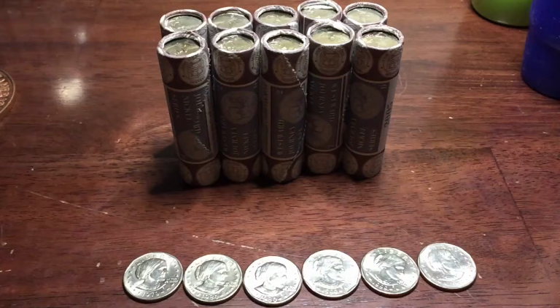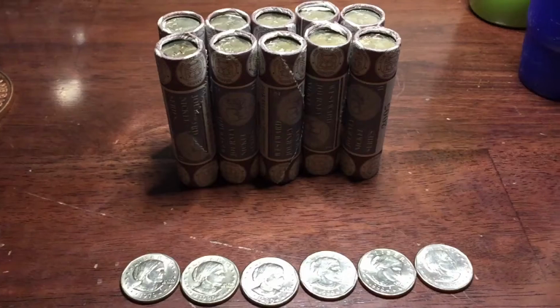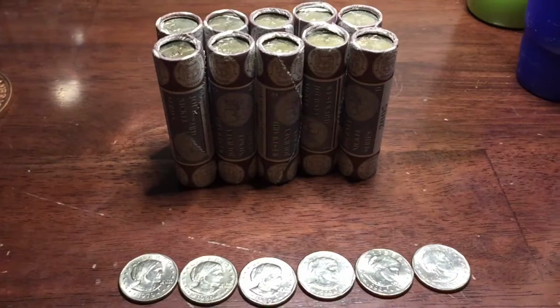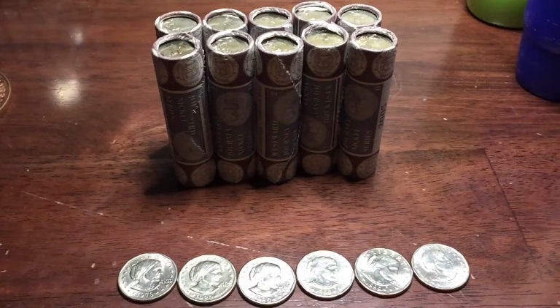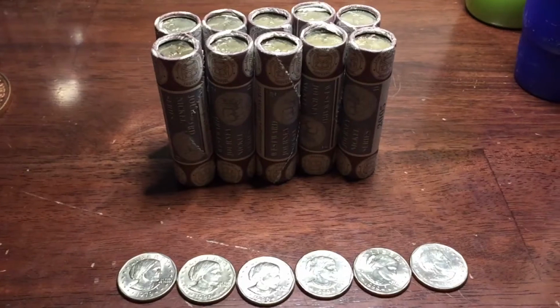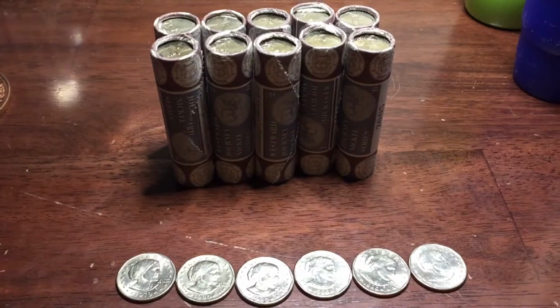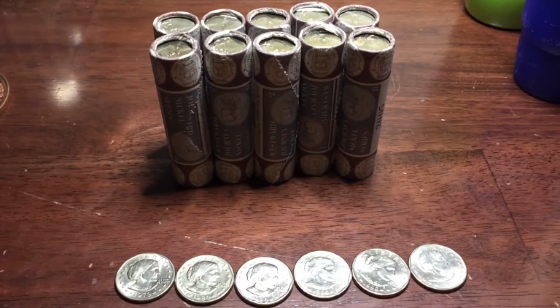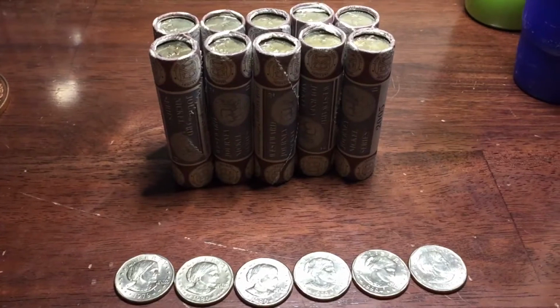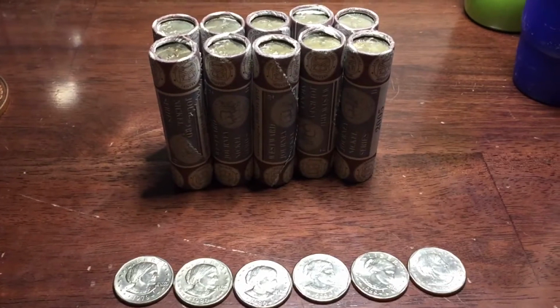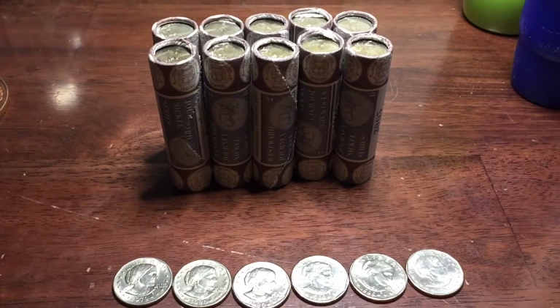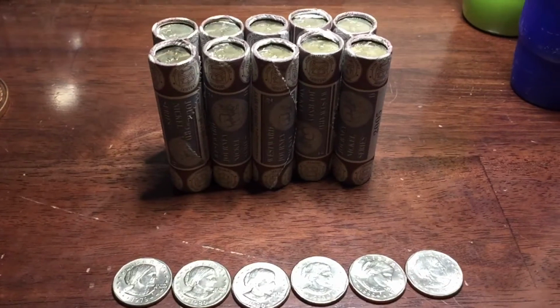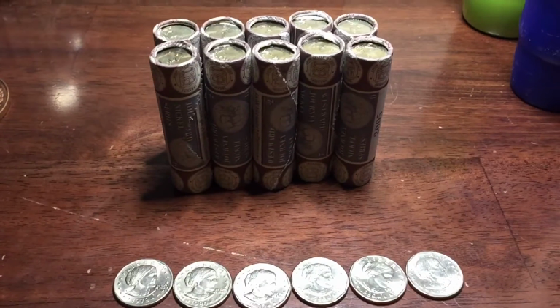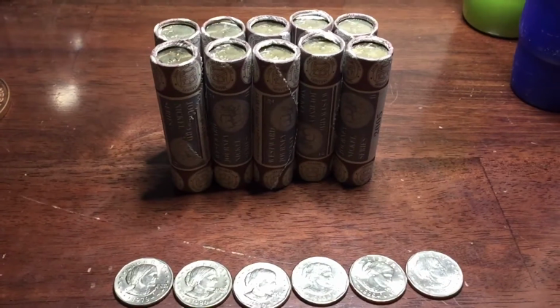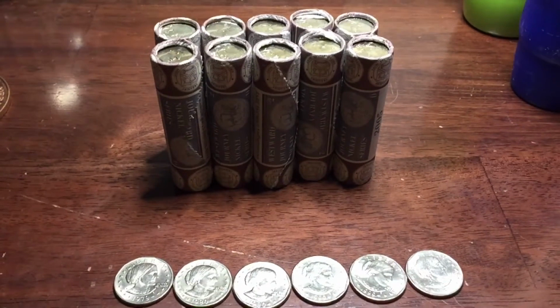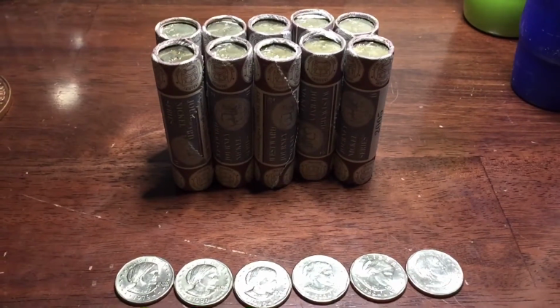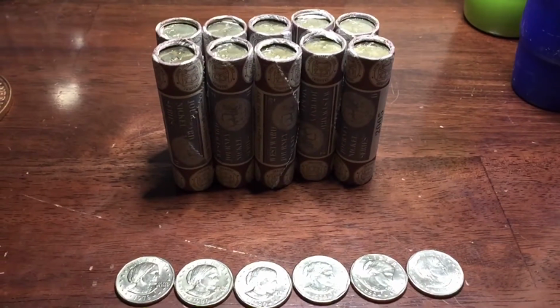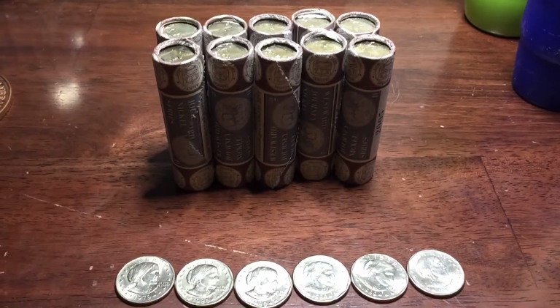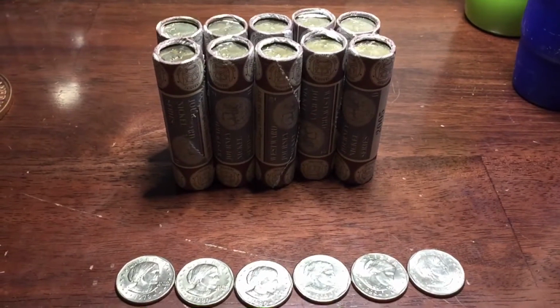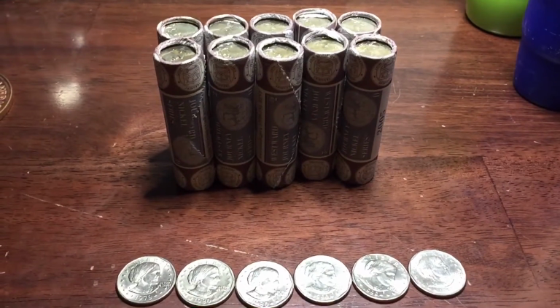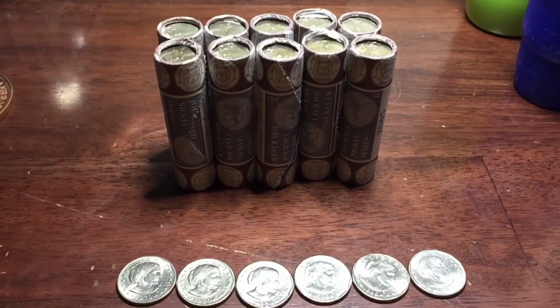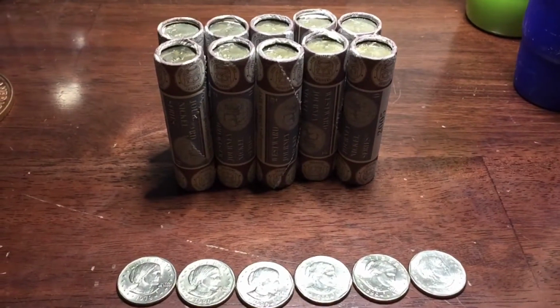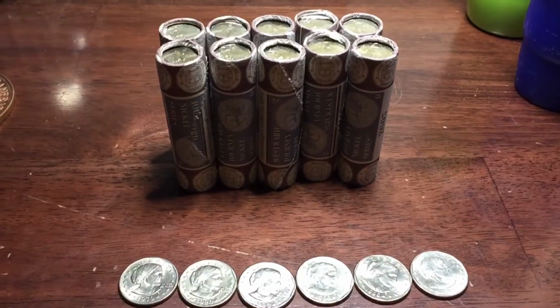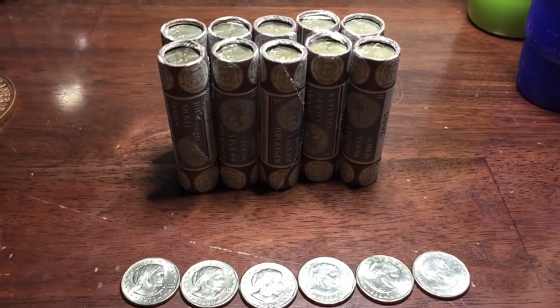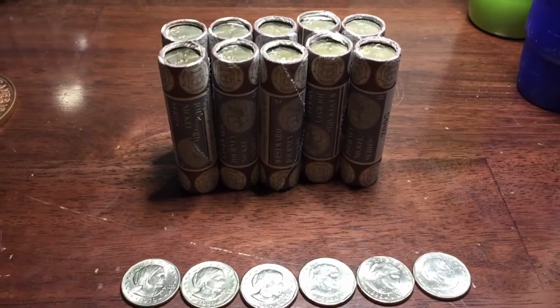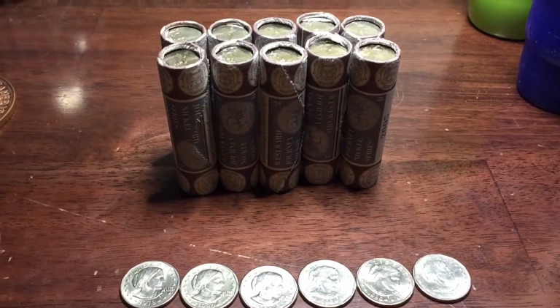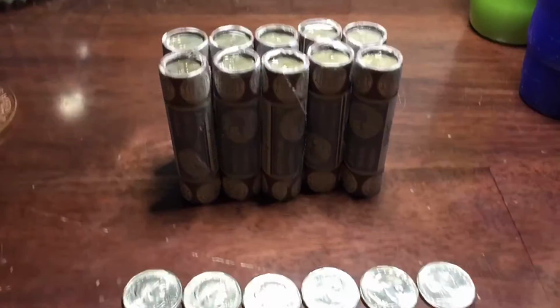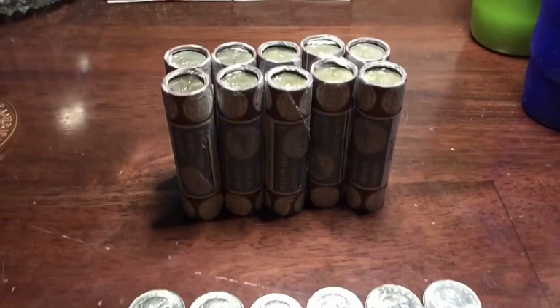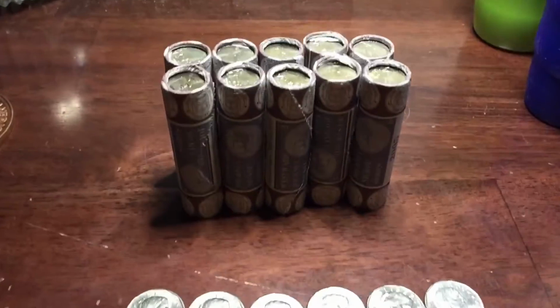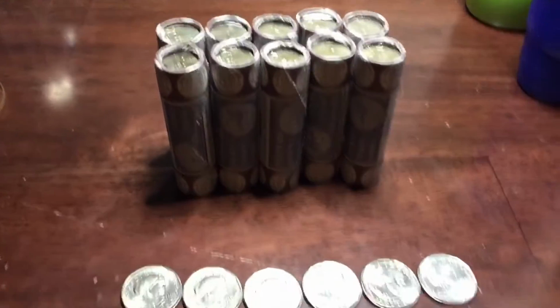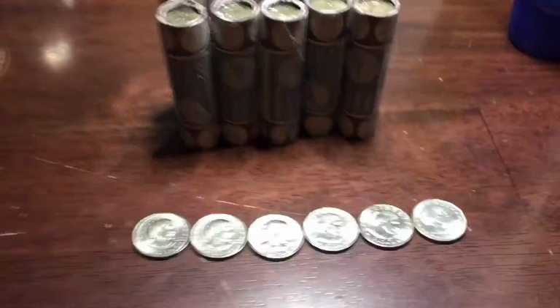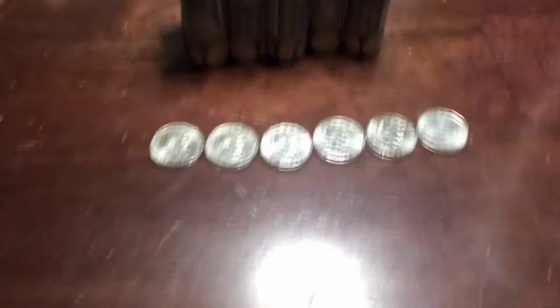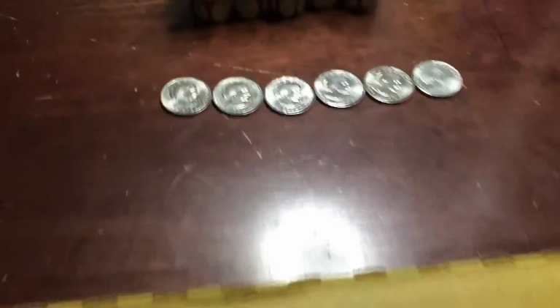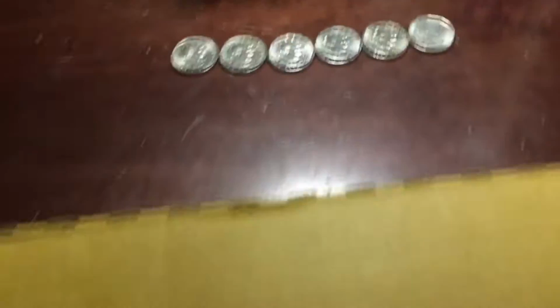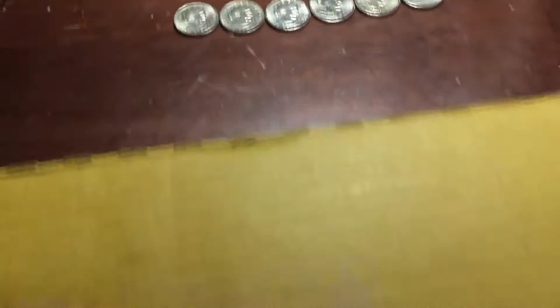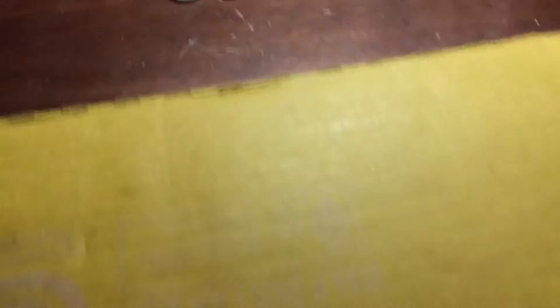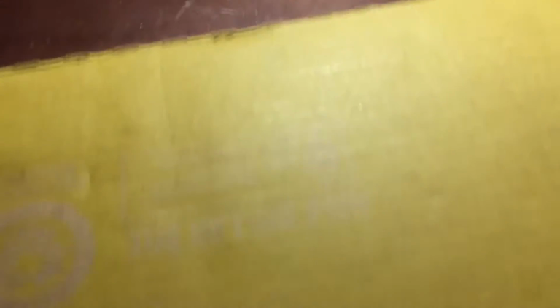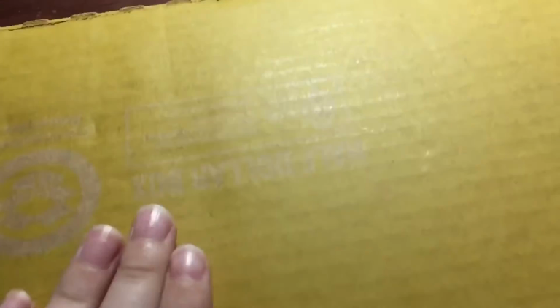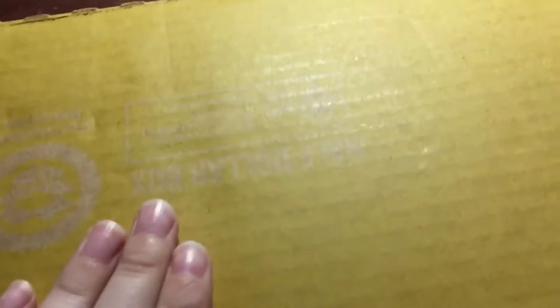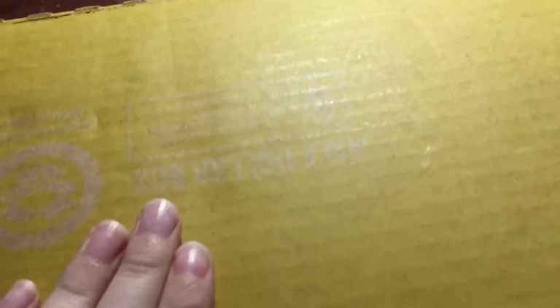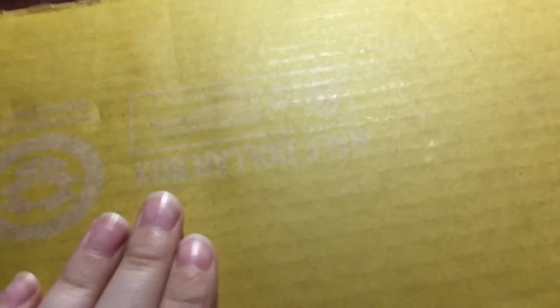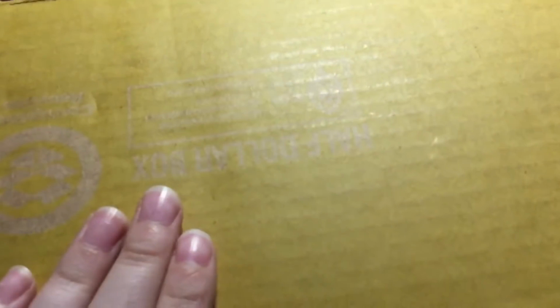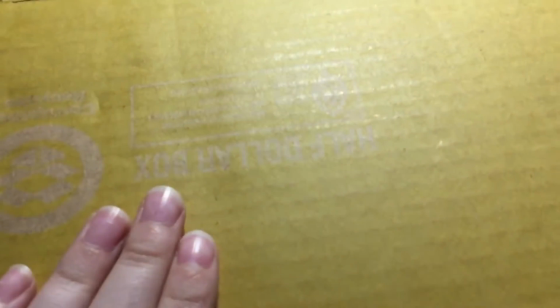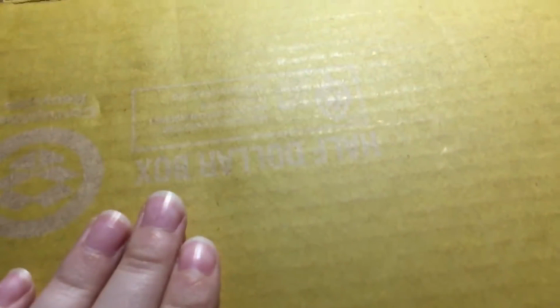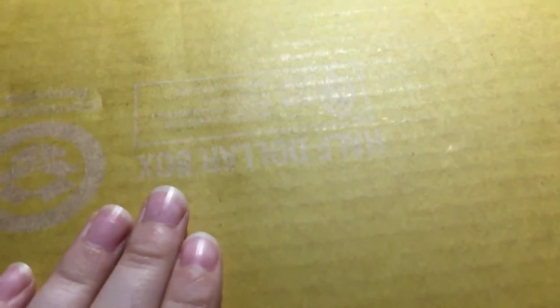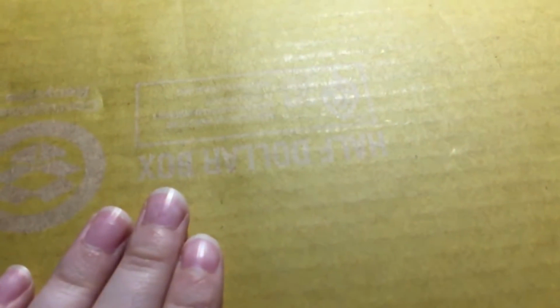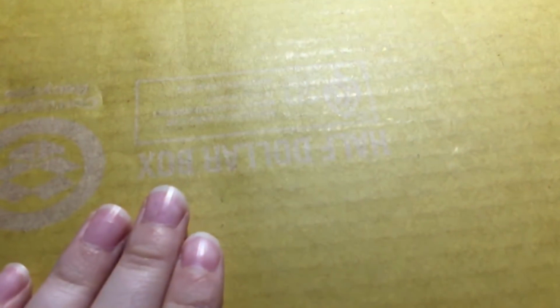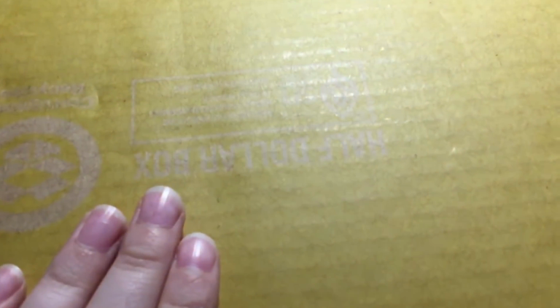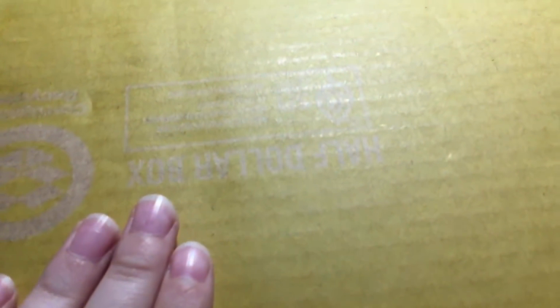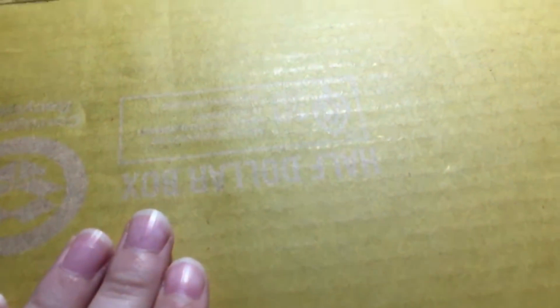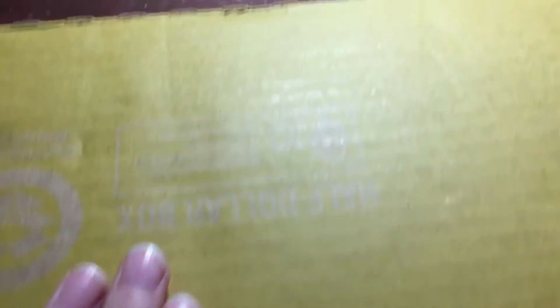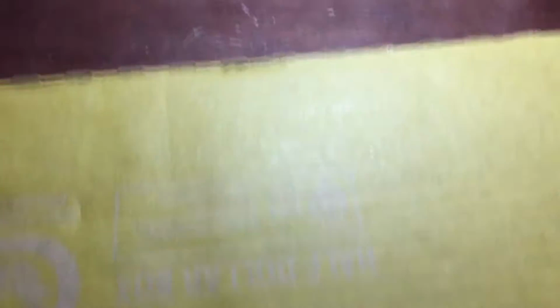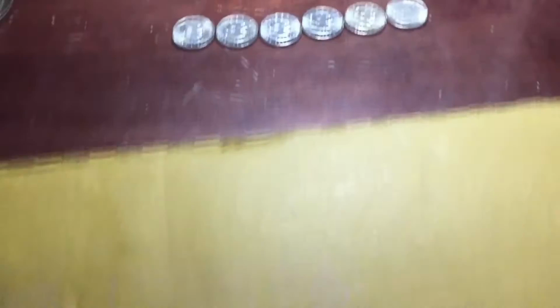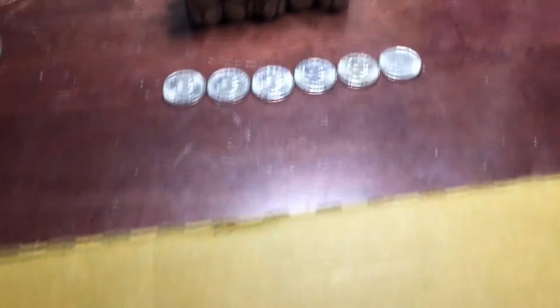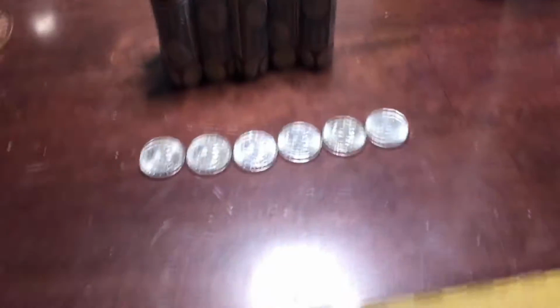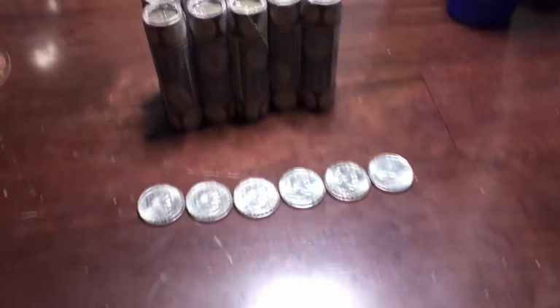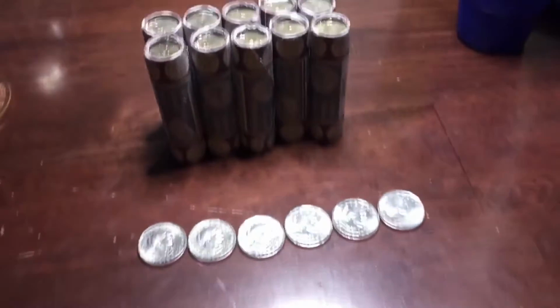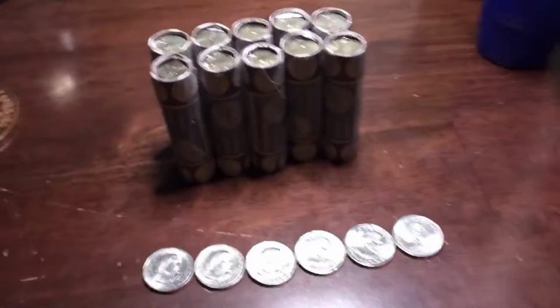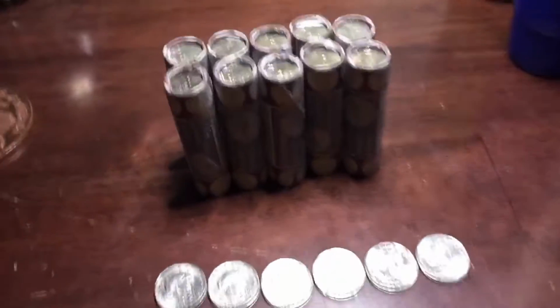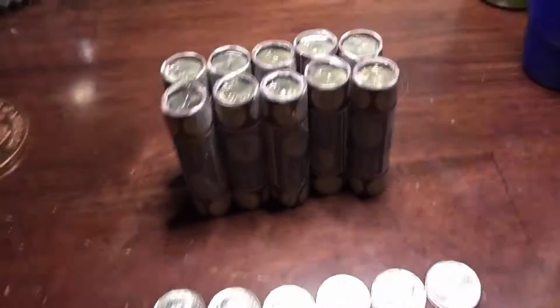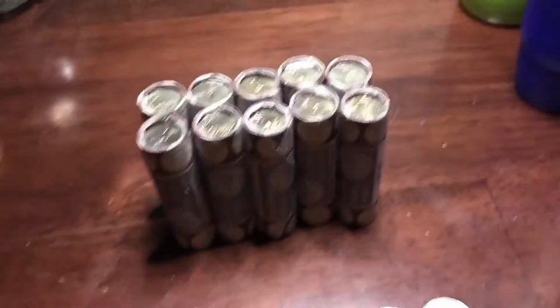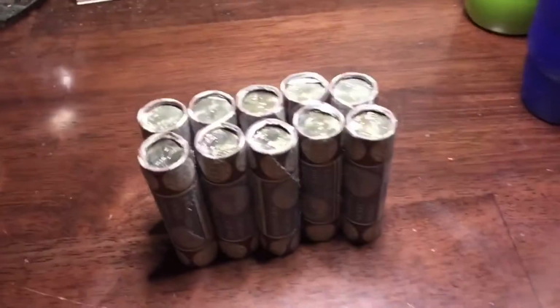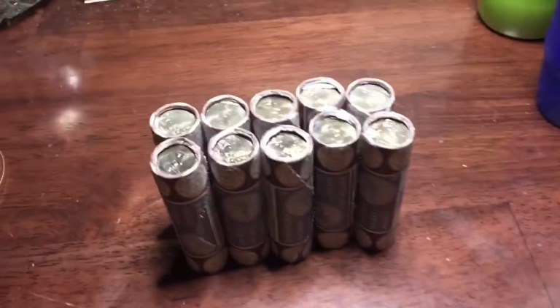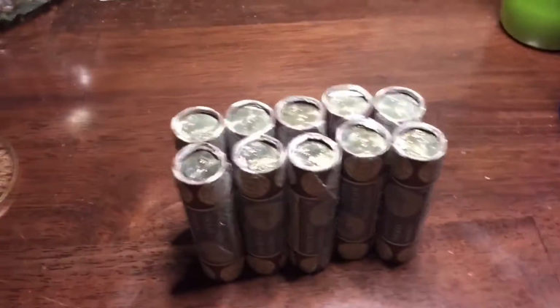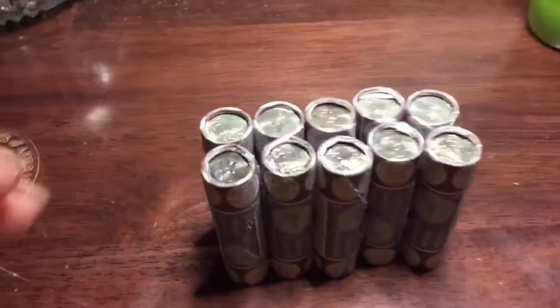Alright guys, went back up to the bank today, and I got $500 in halves, and I also got...